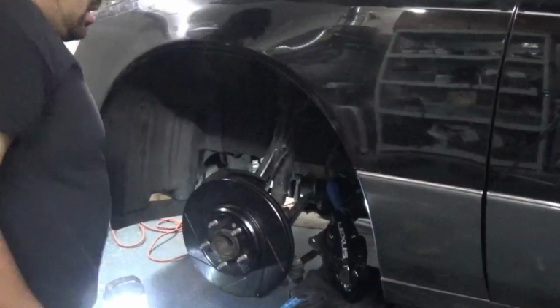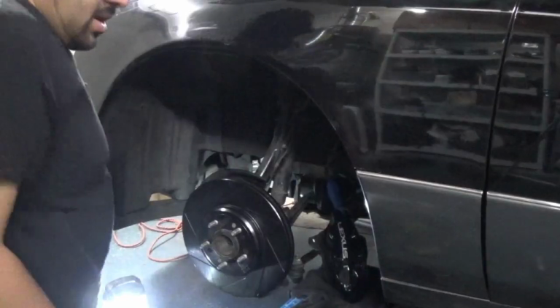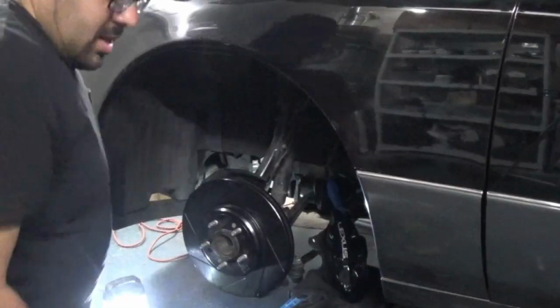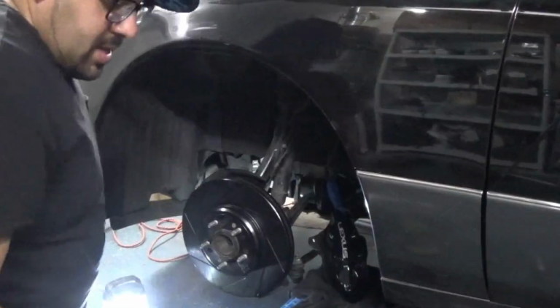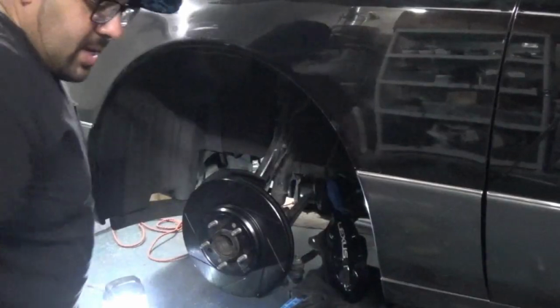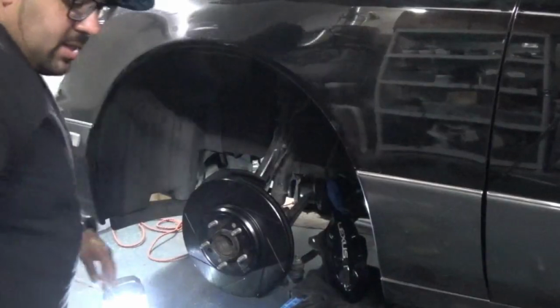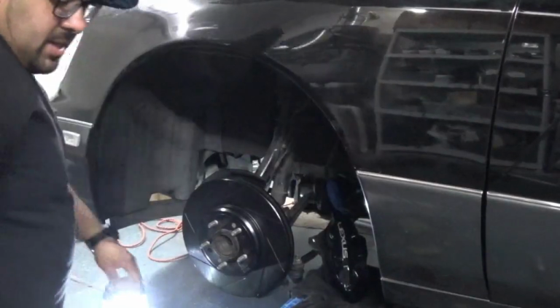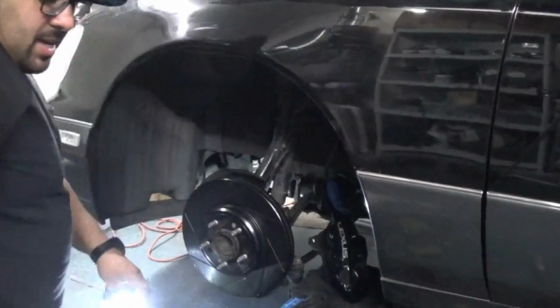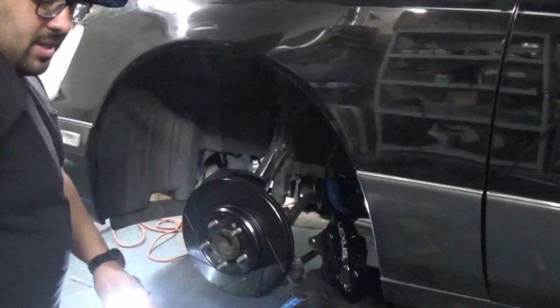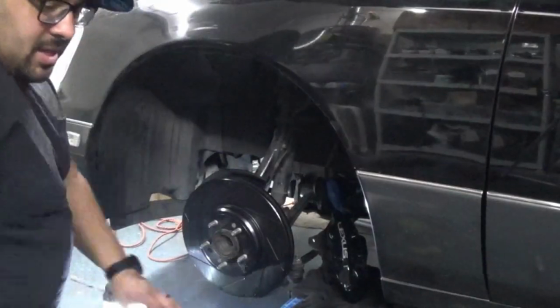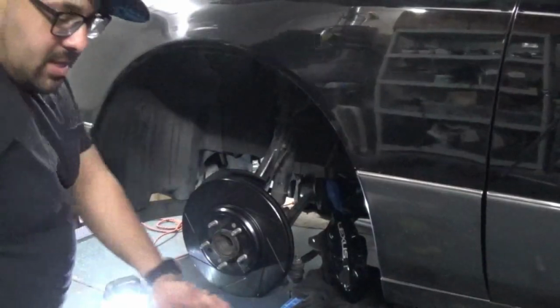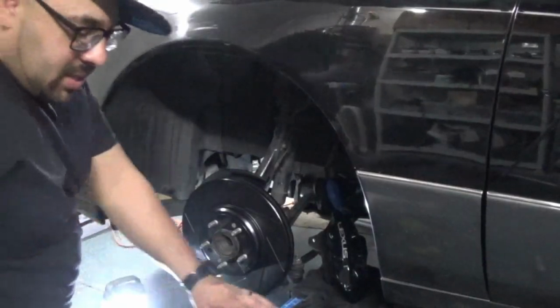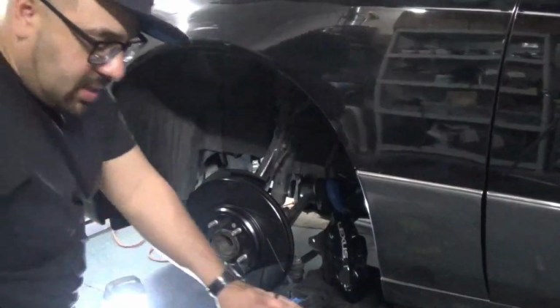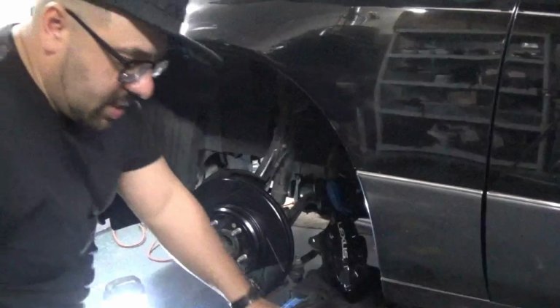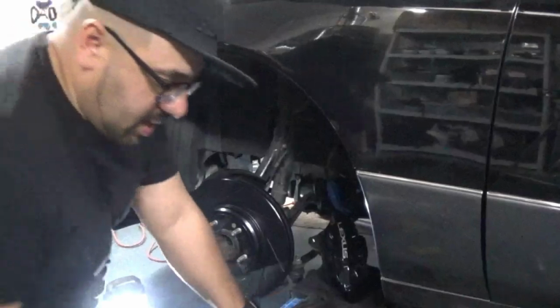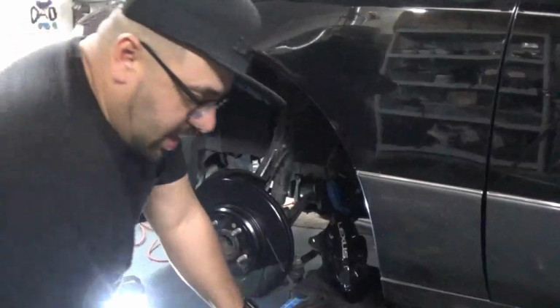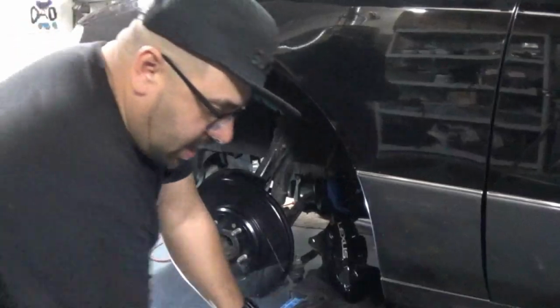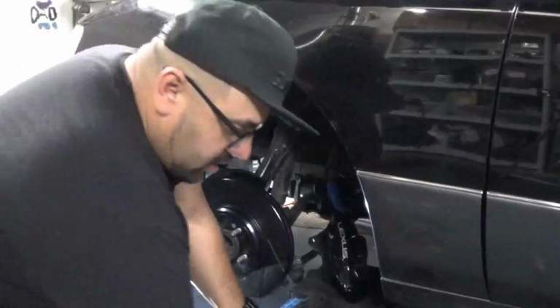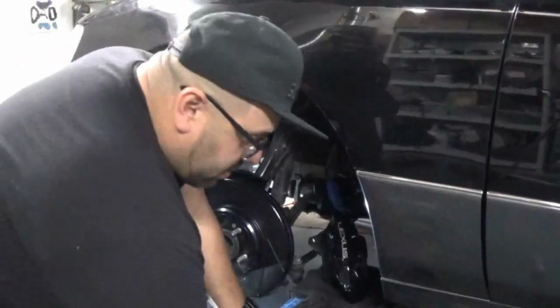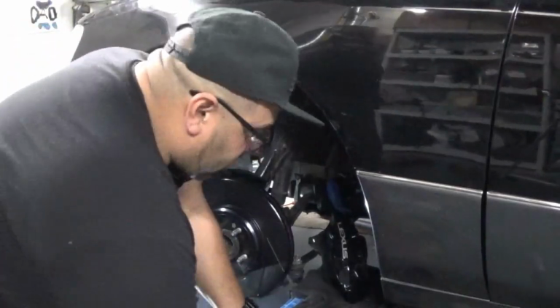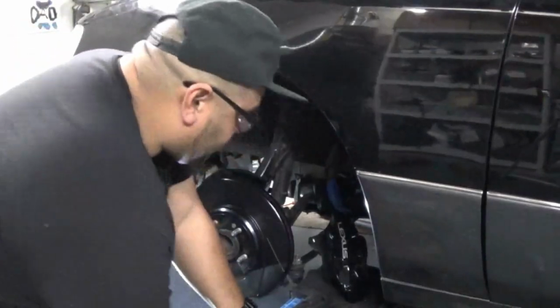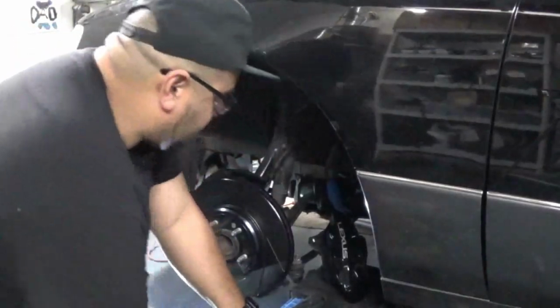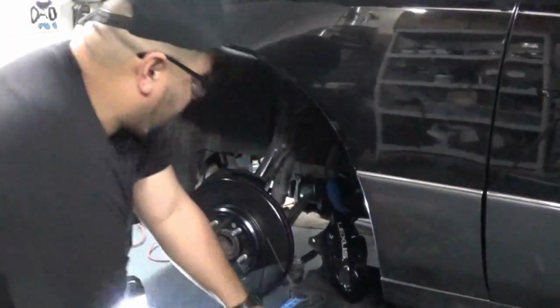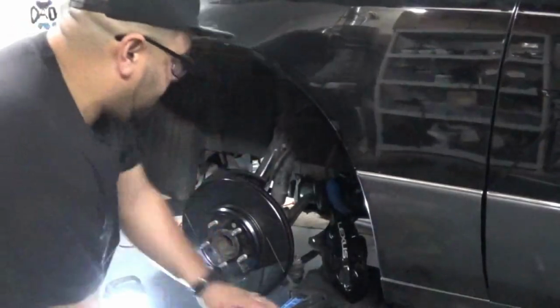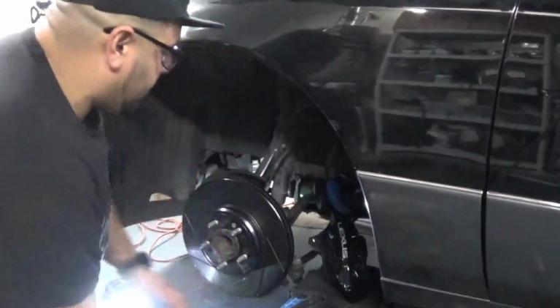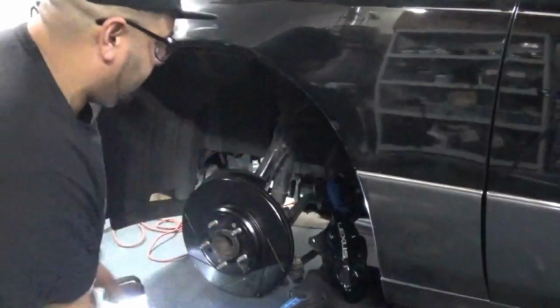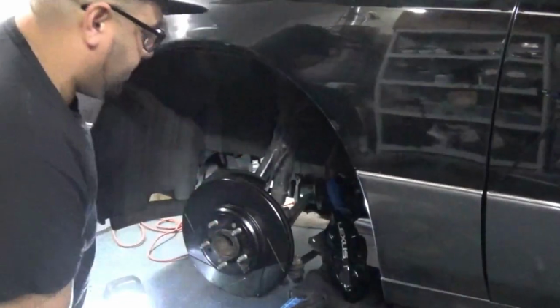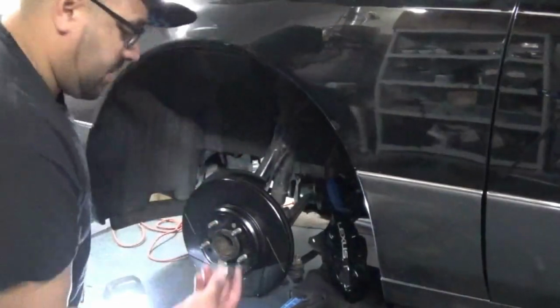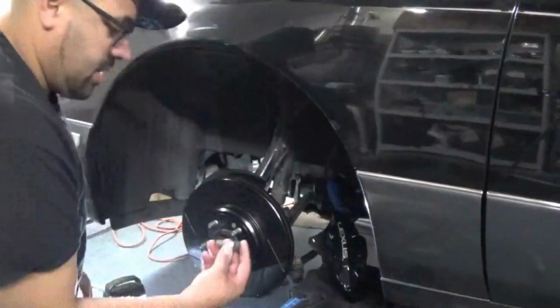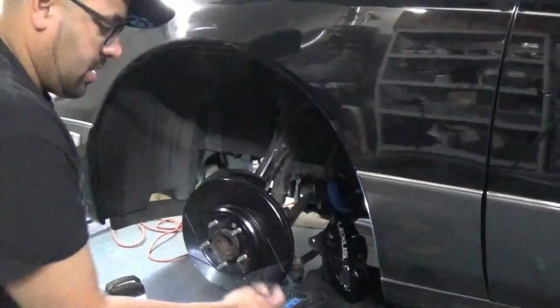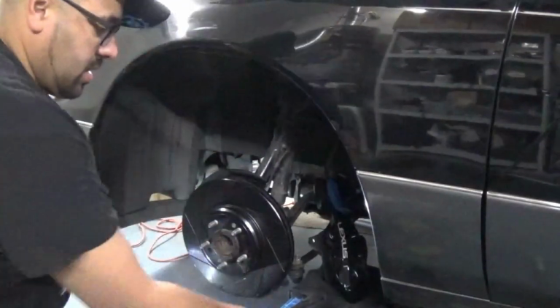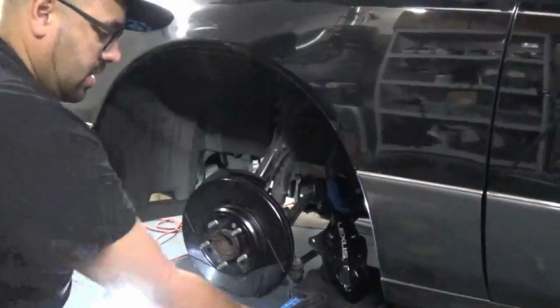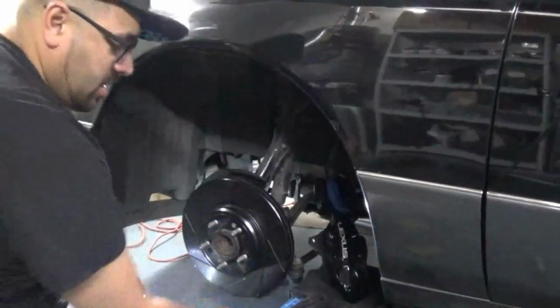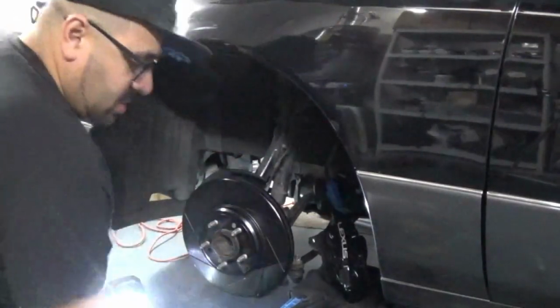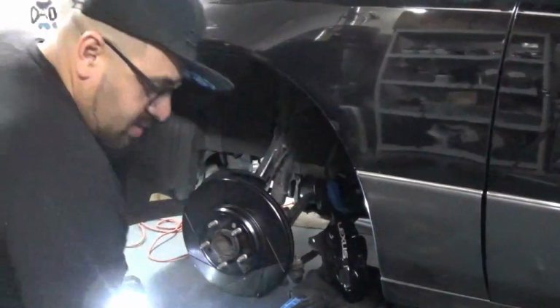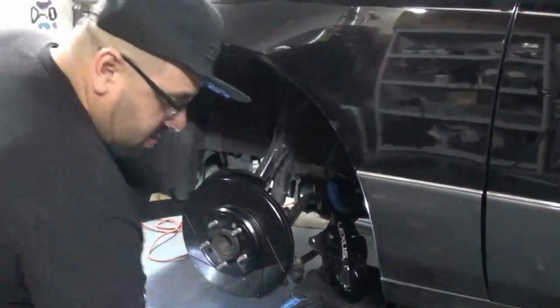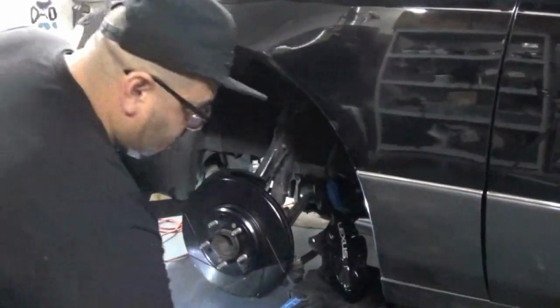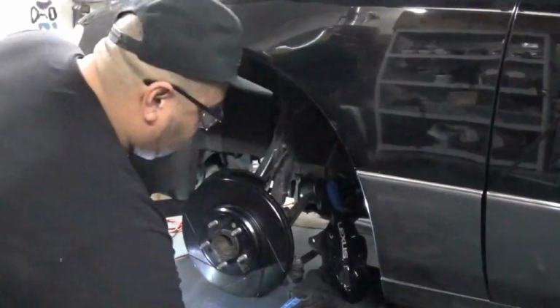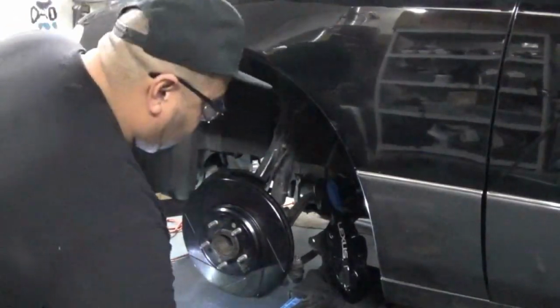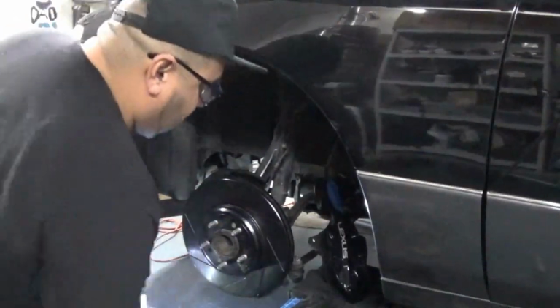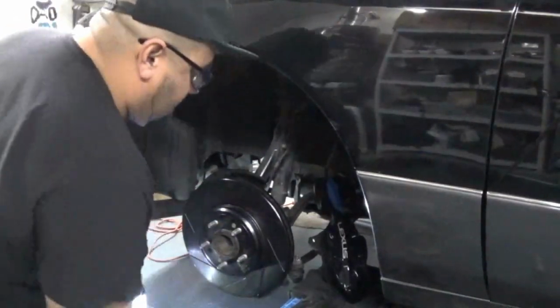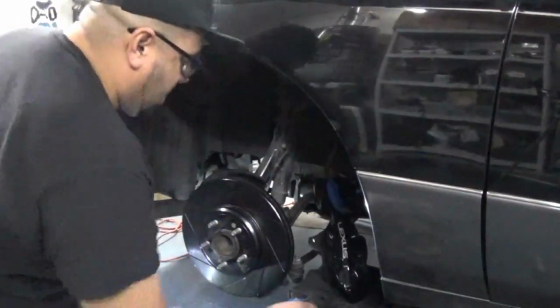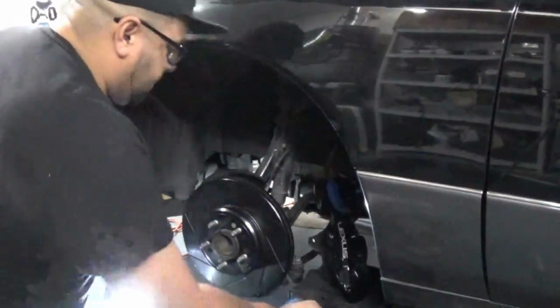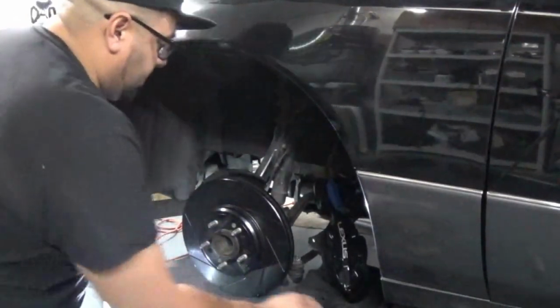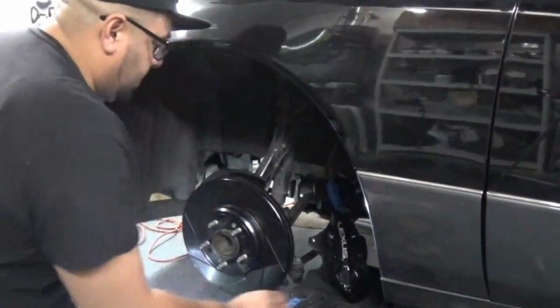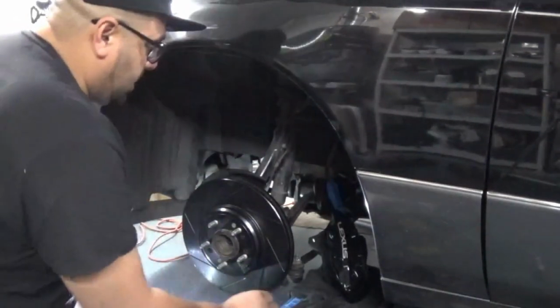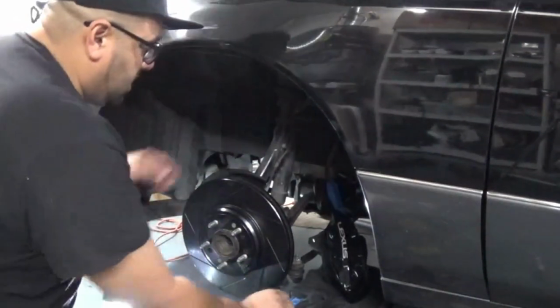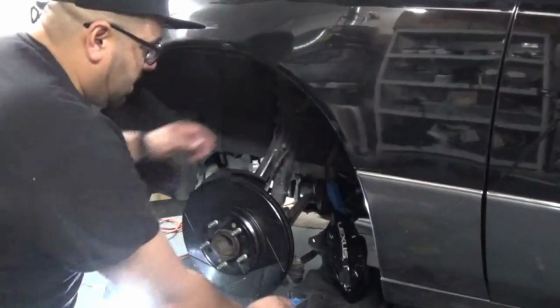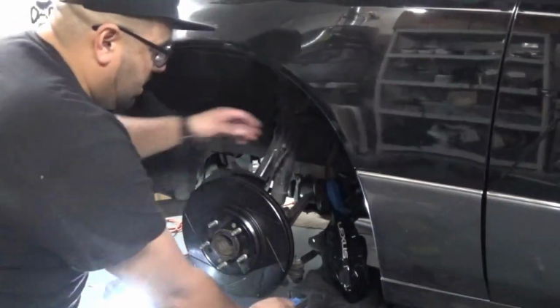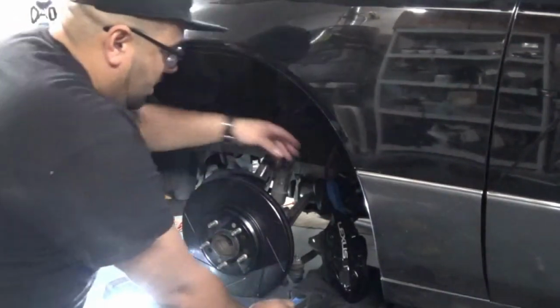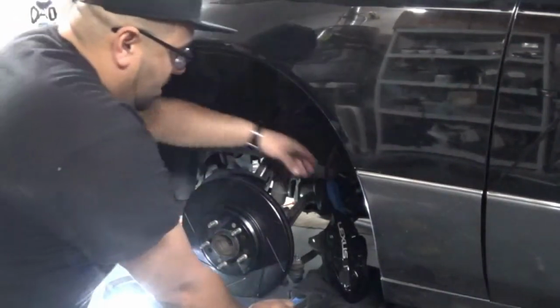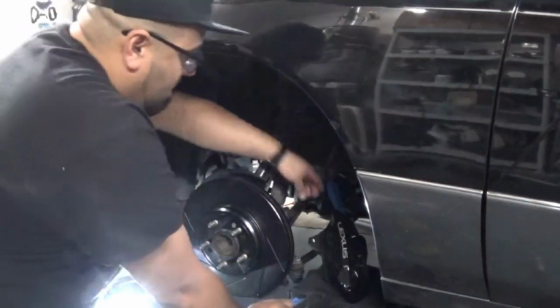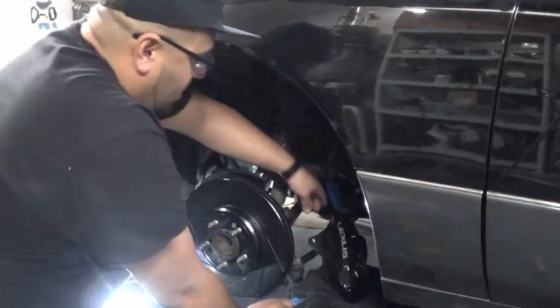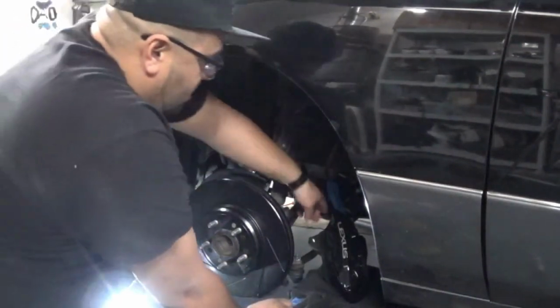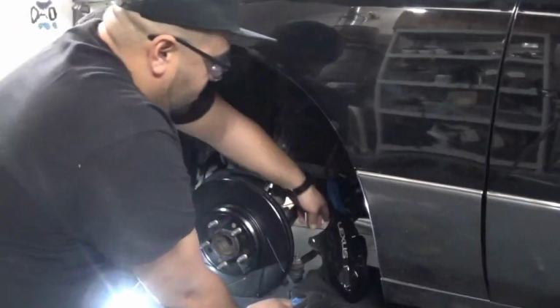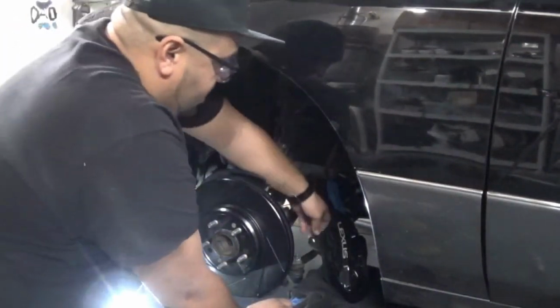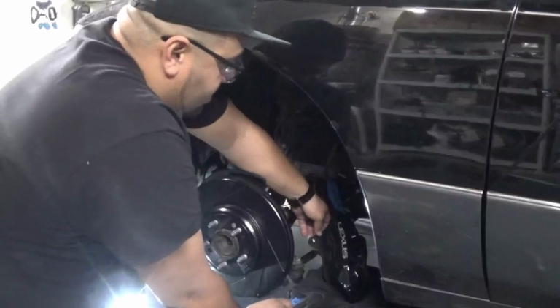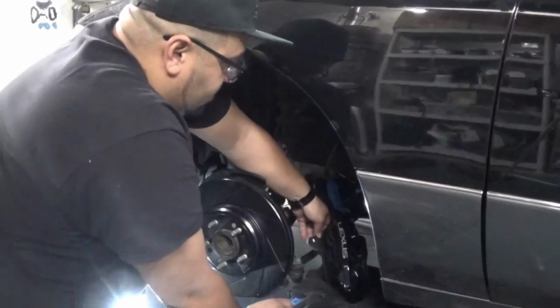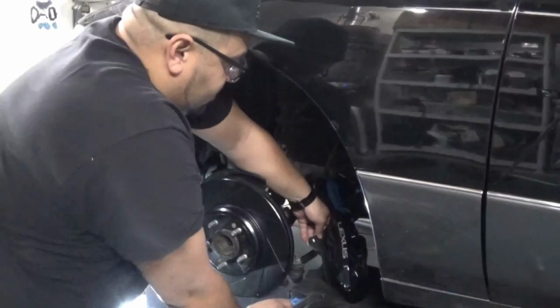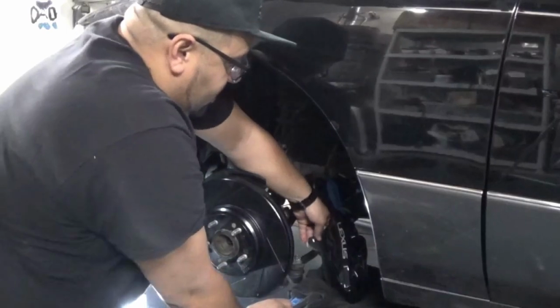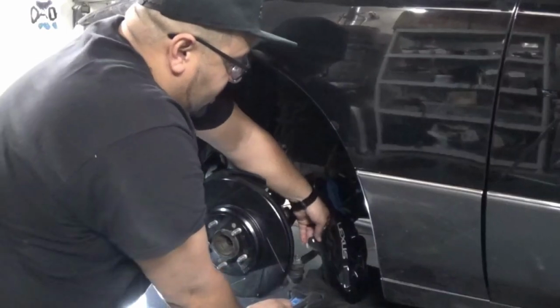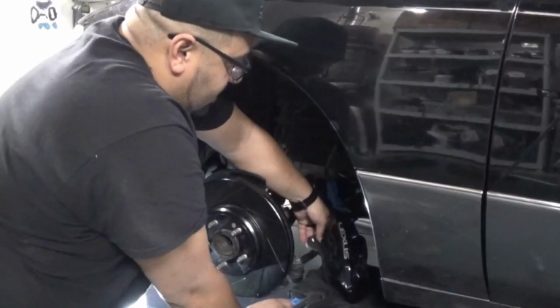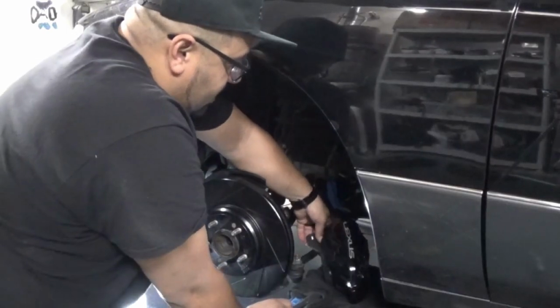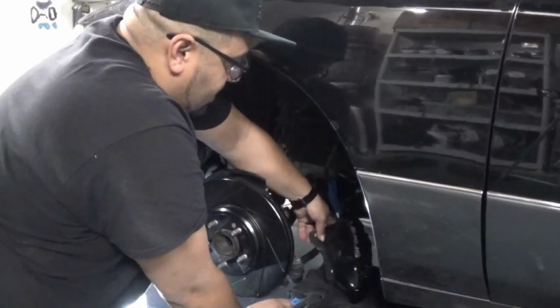Let's get this caliper on there carefully without scratching it.